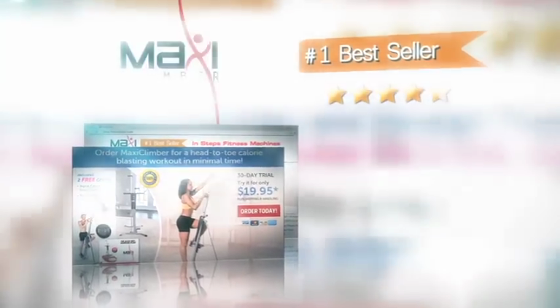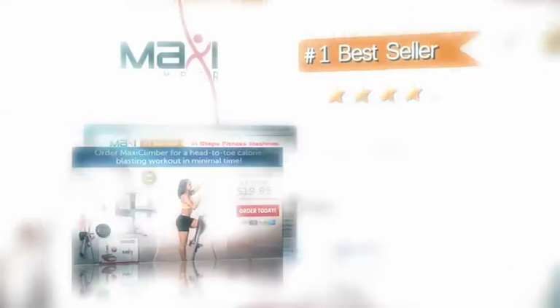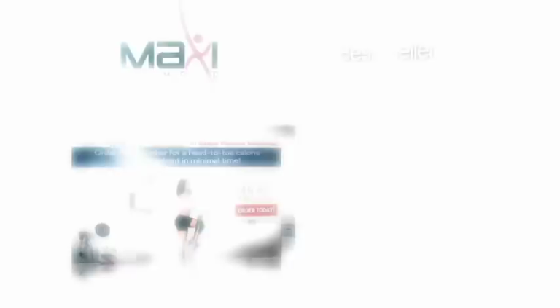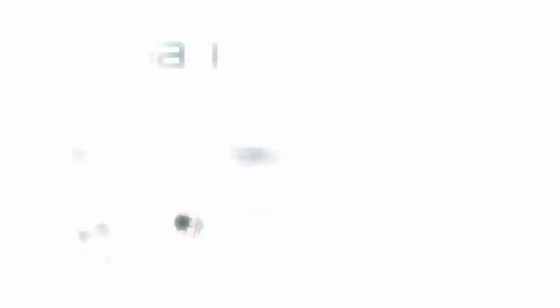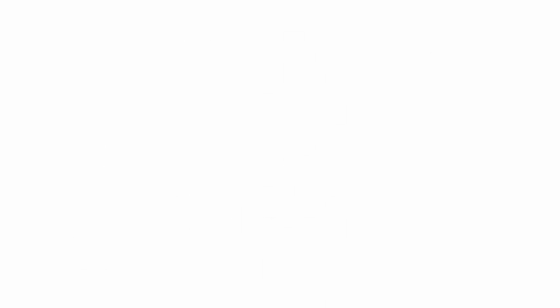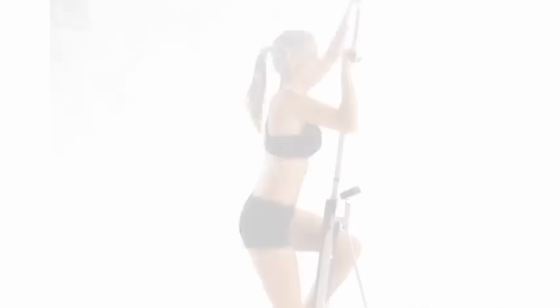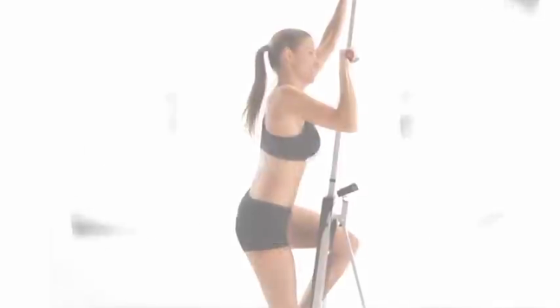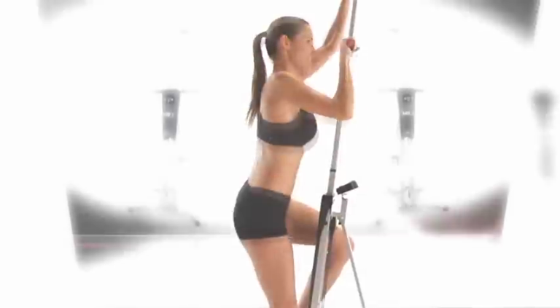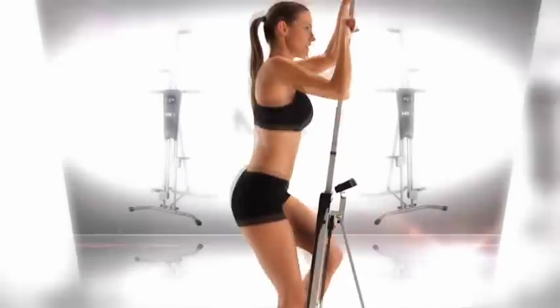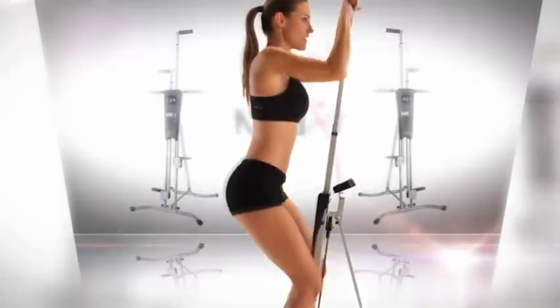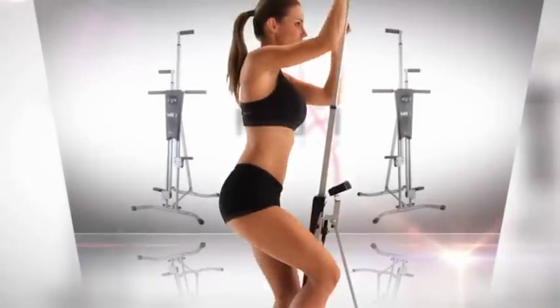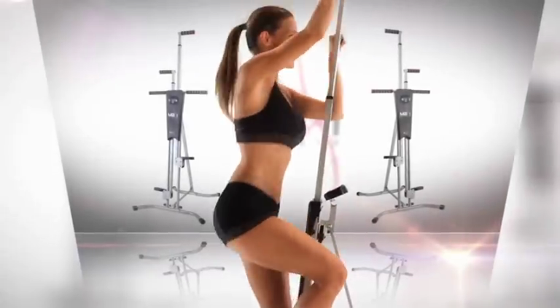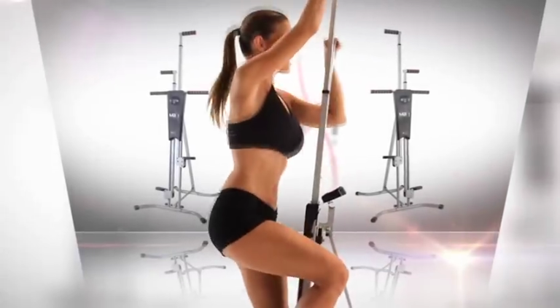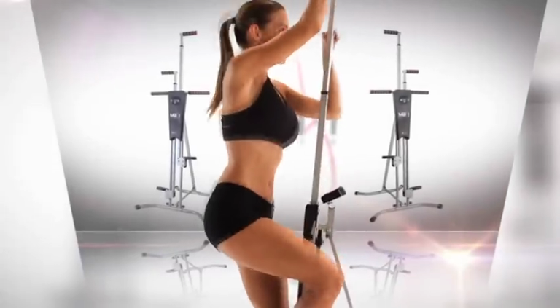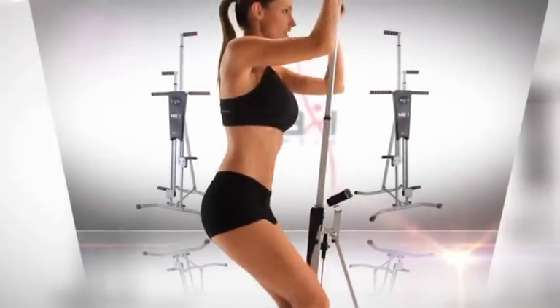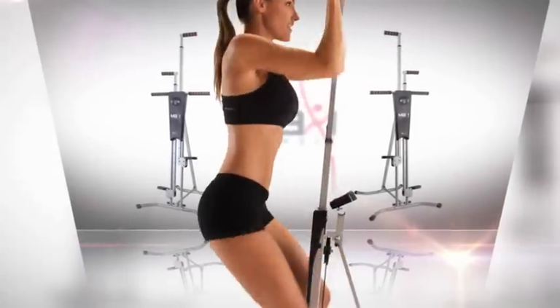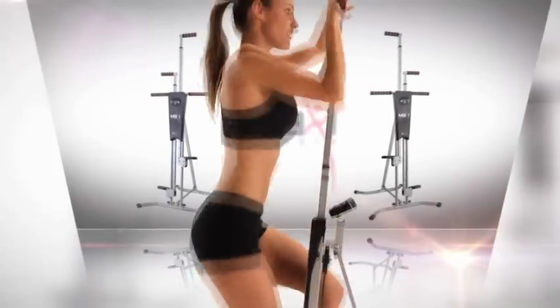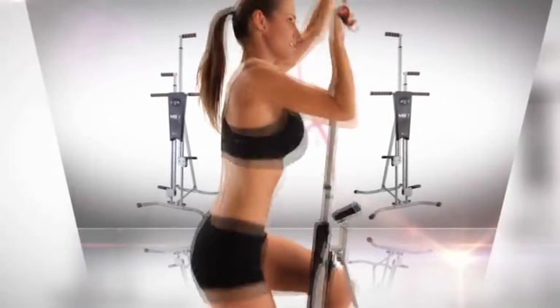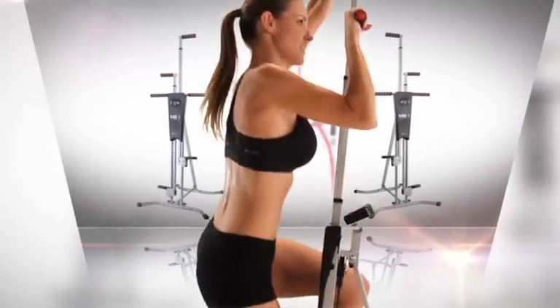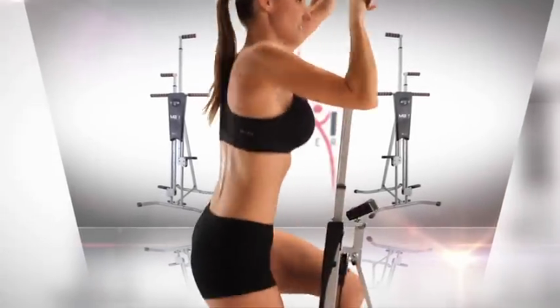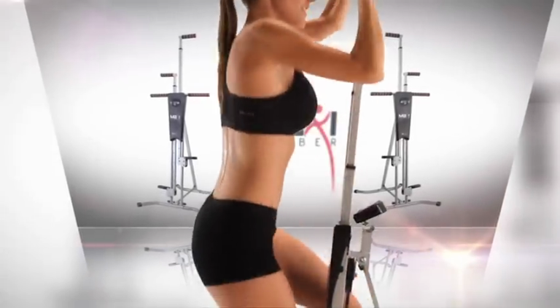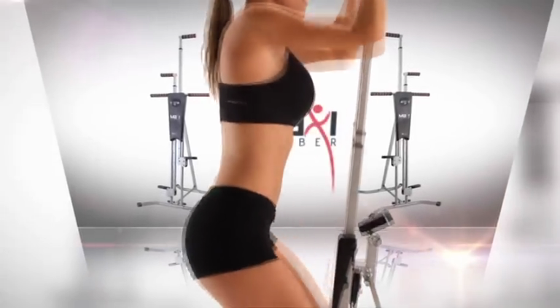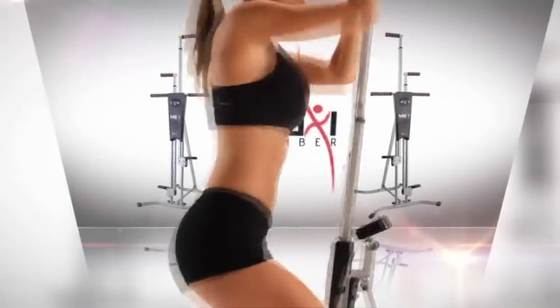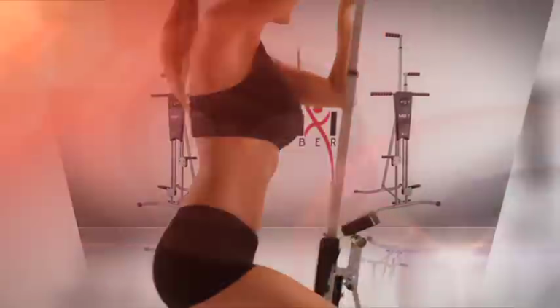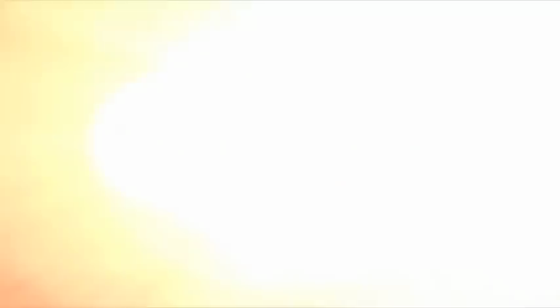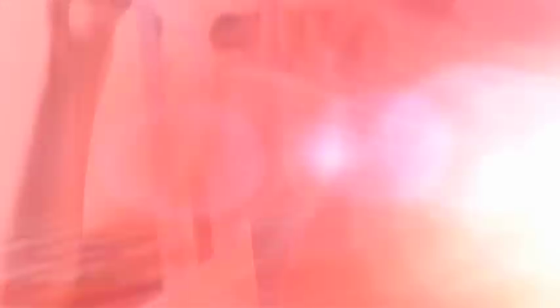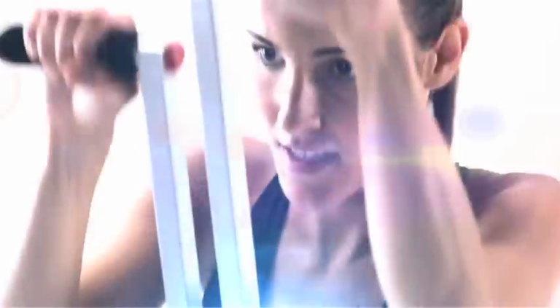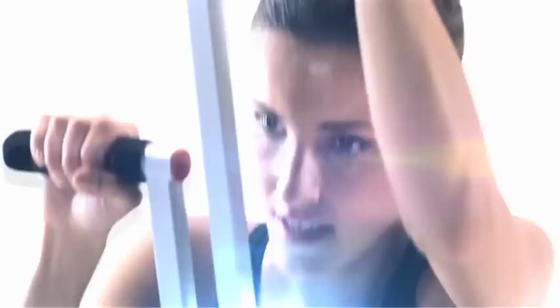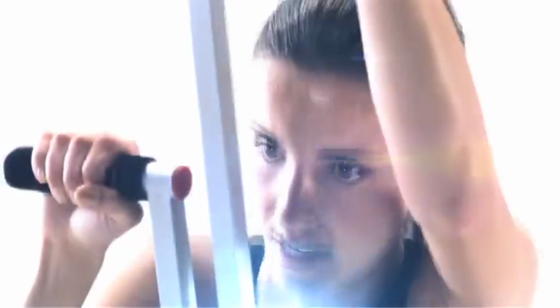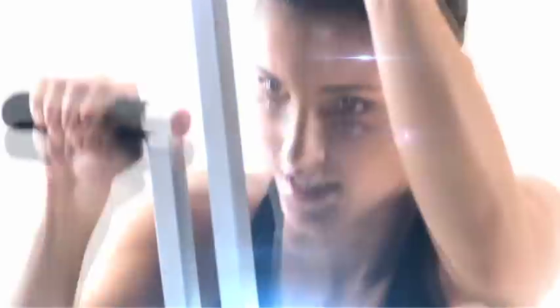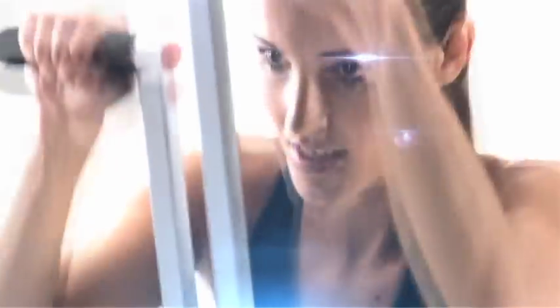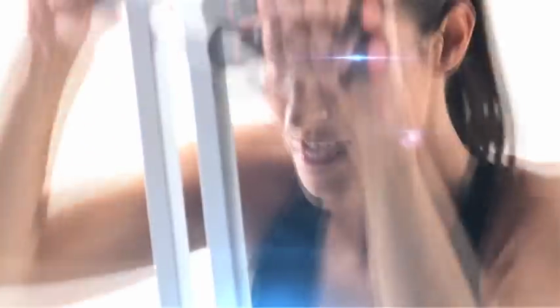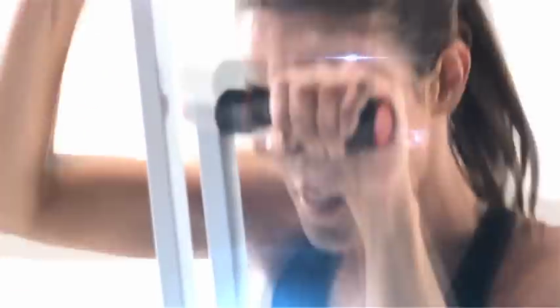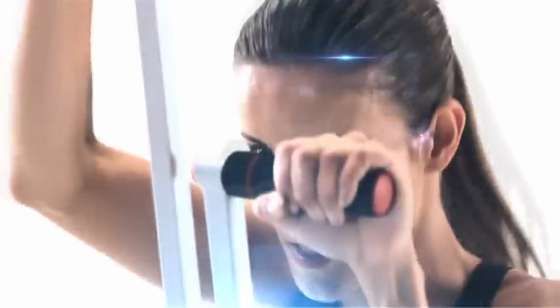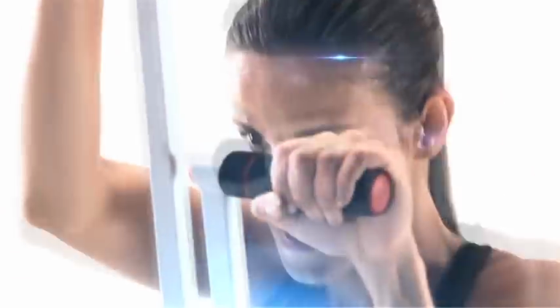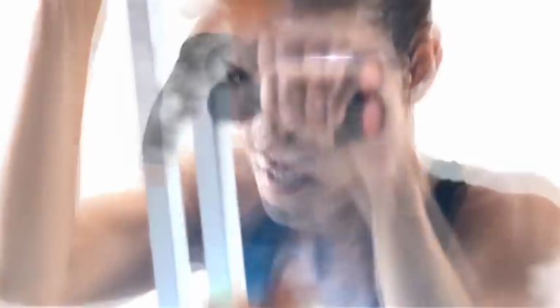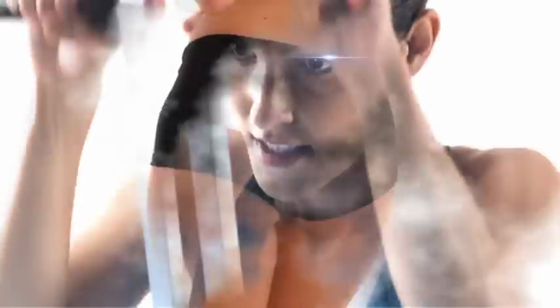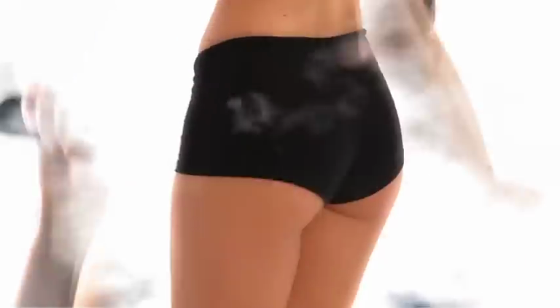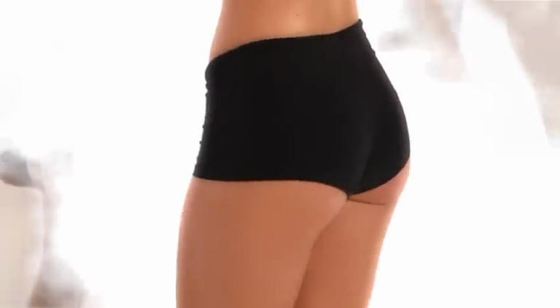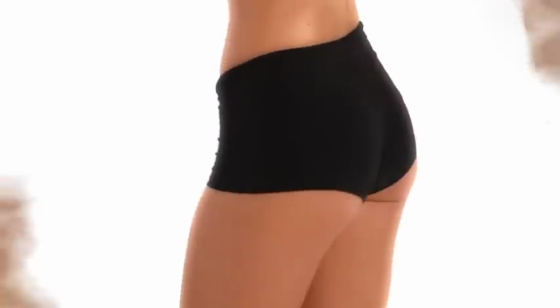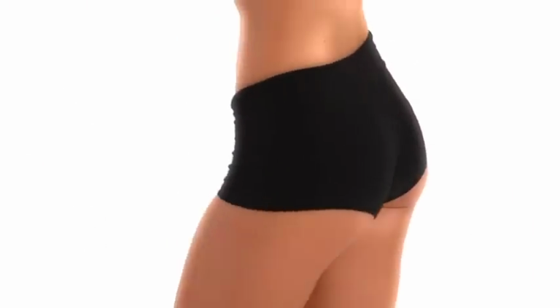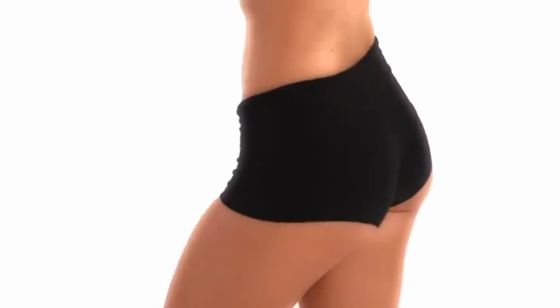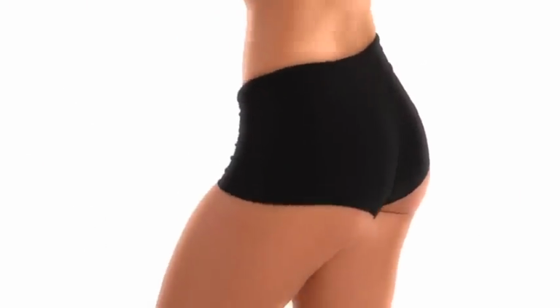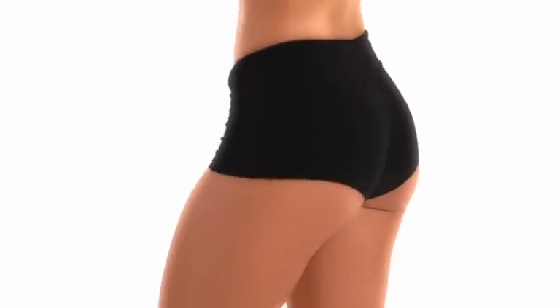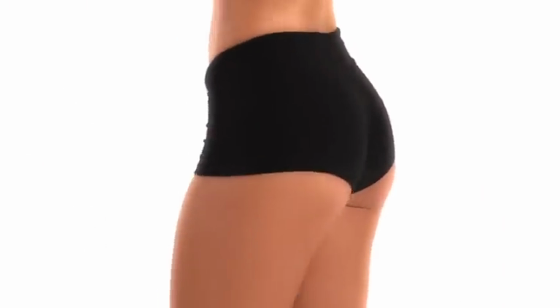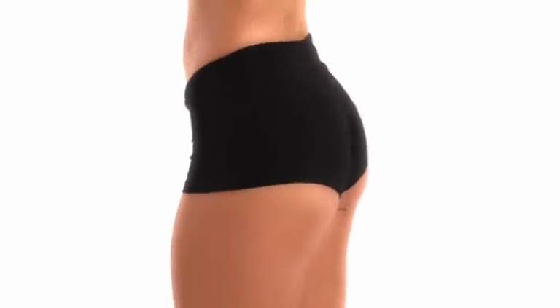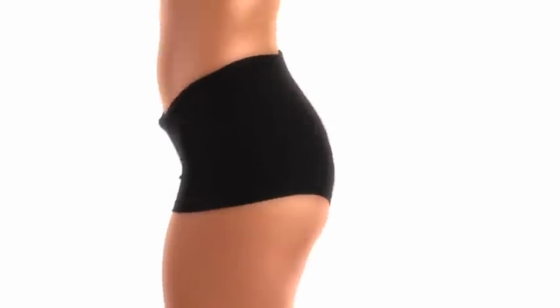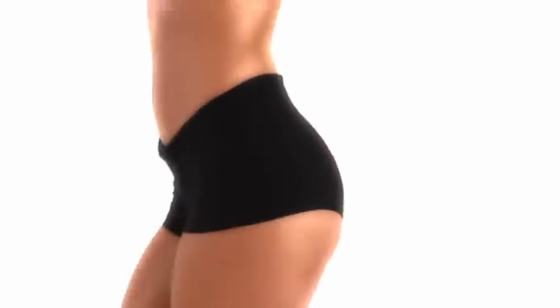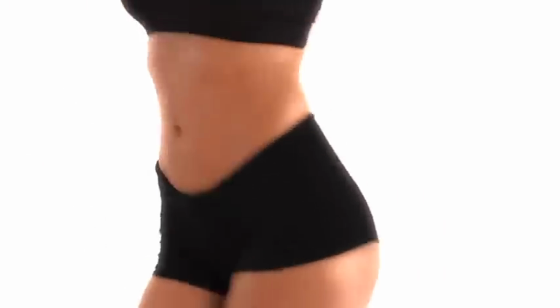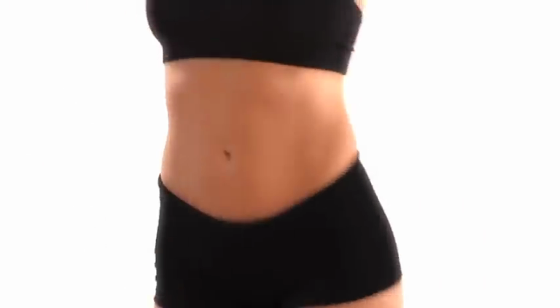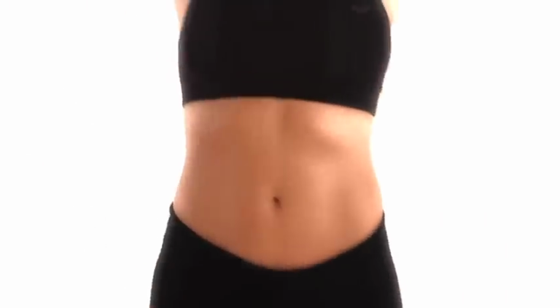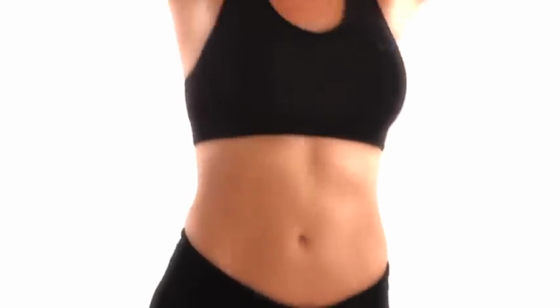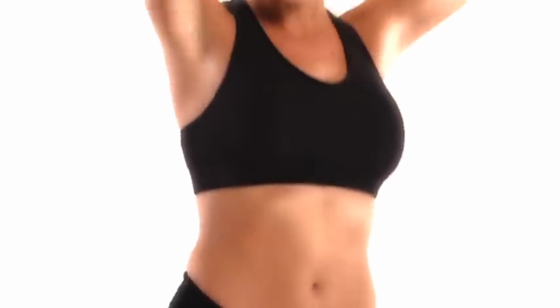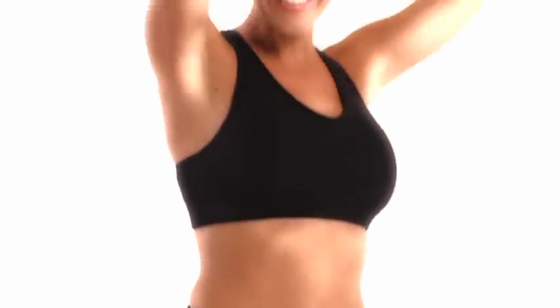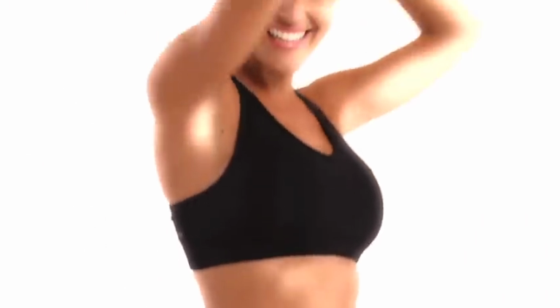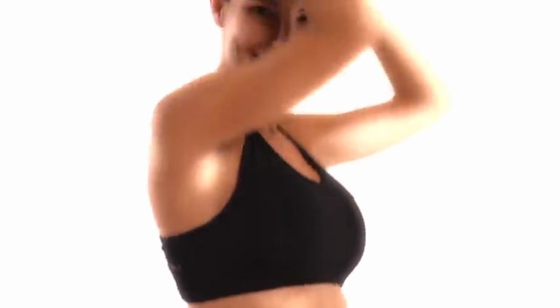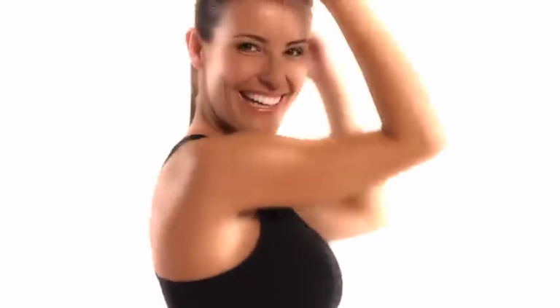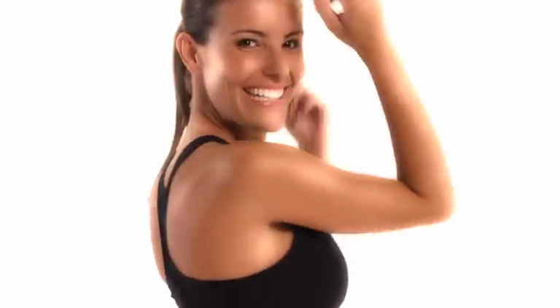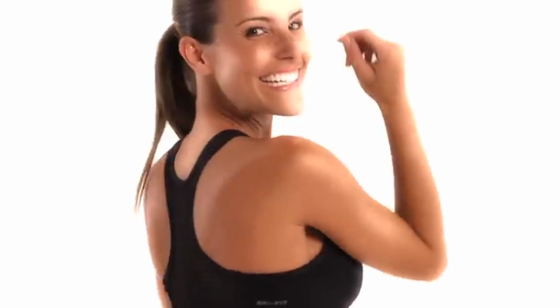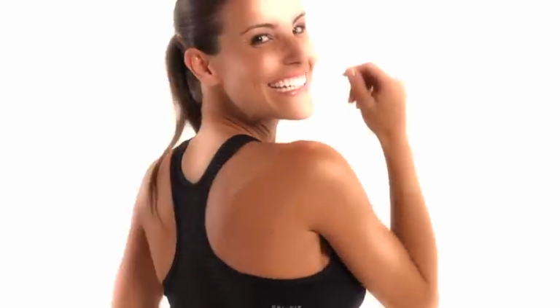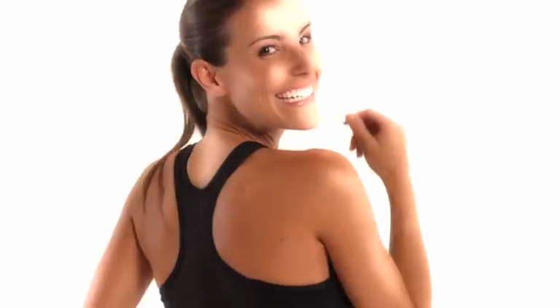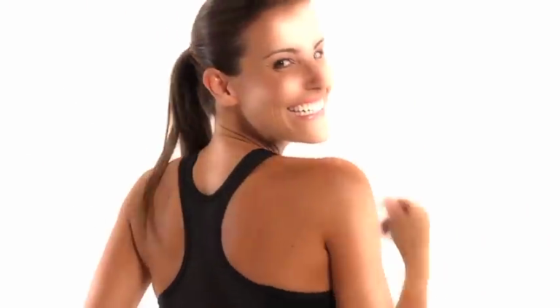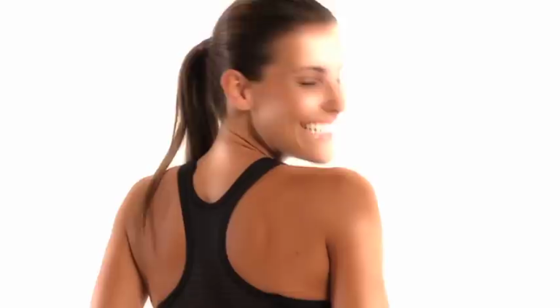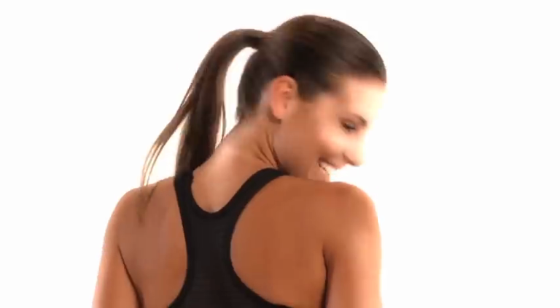Don't wait and try yours today. Every step you take brings you one step closer to the body you've dreamed of.